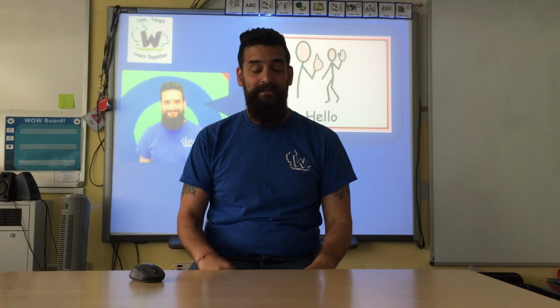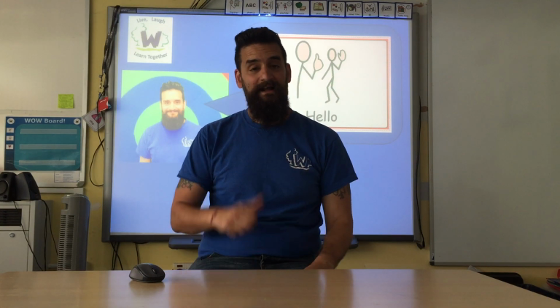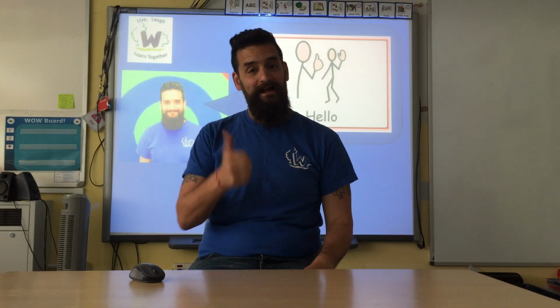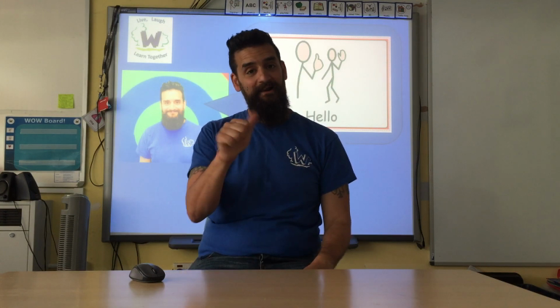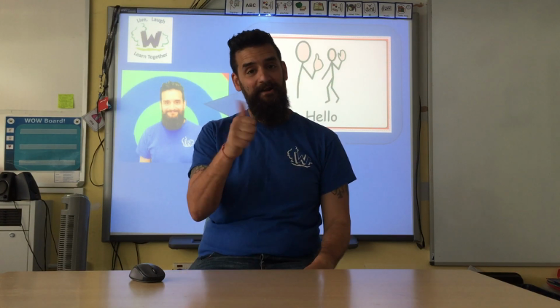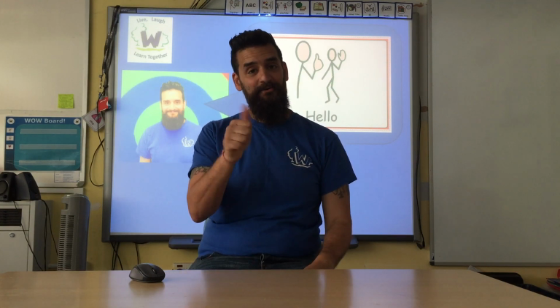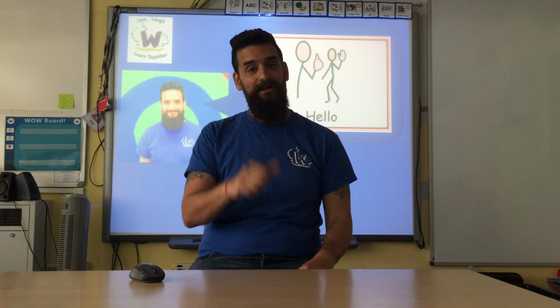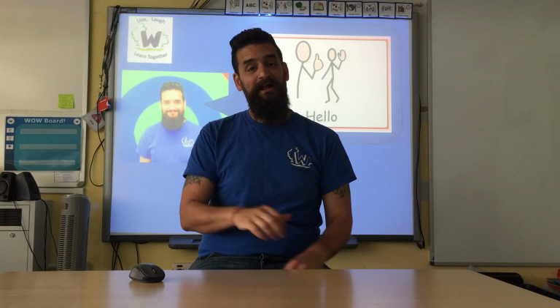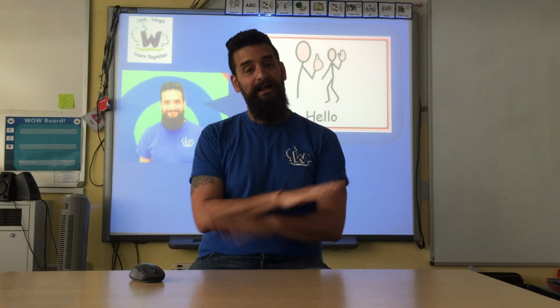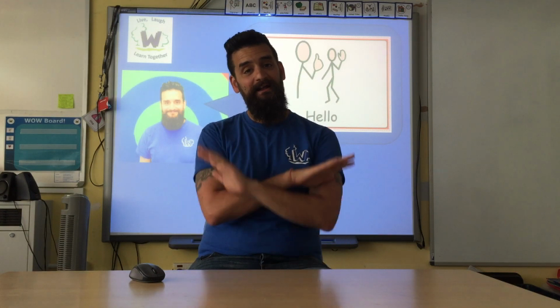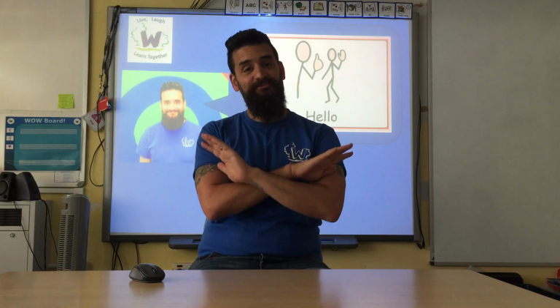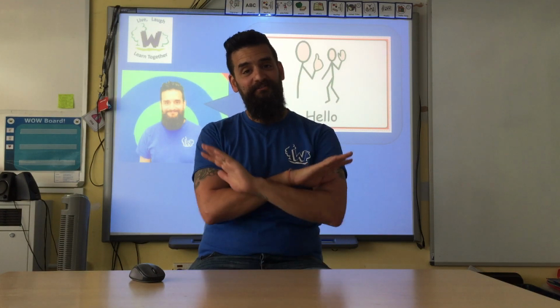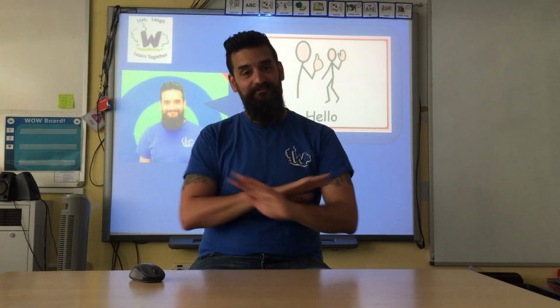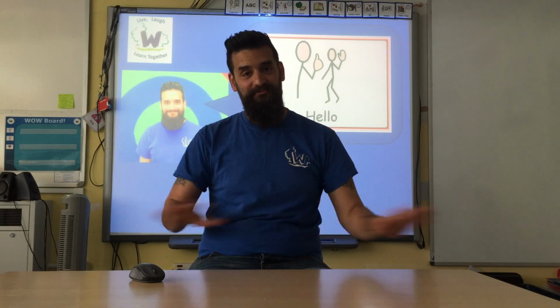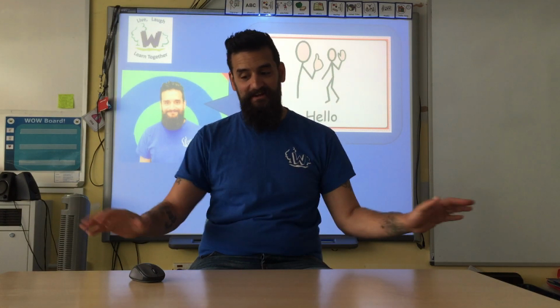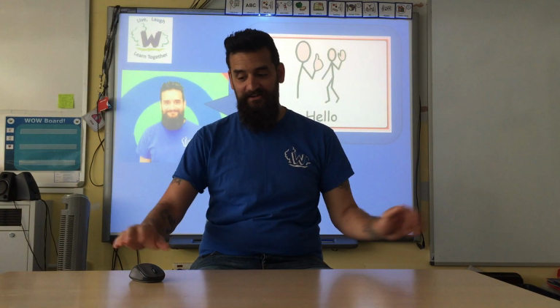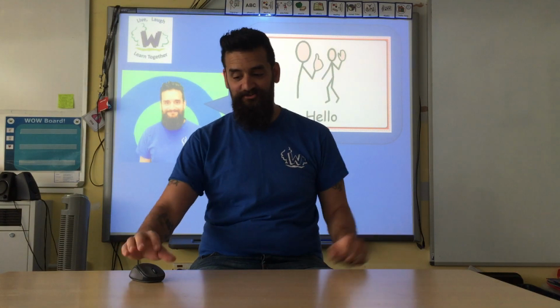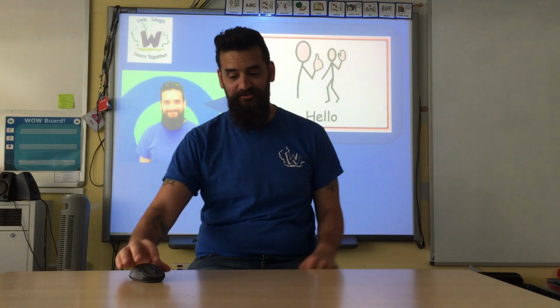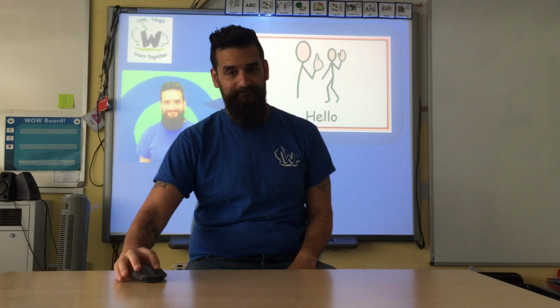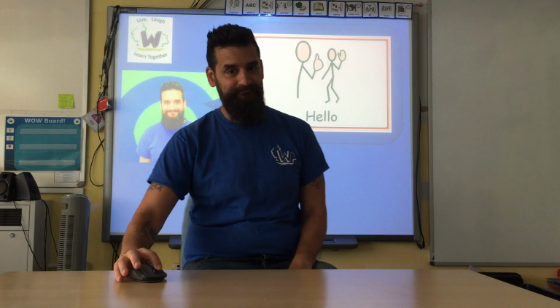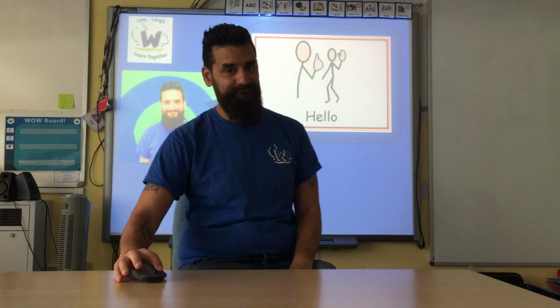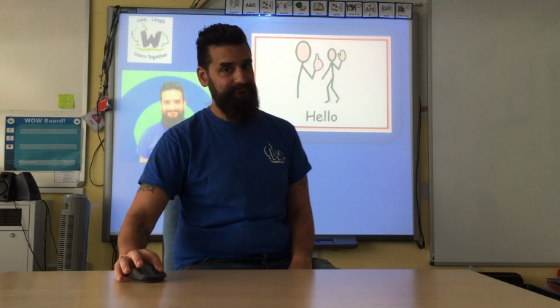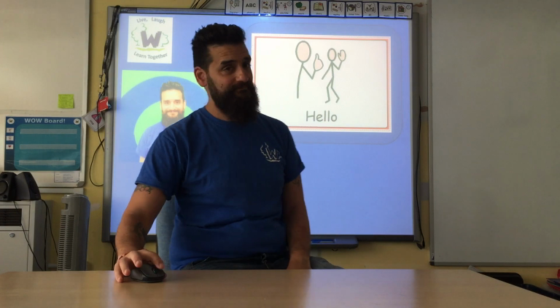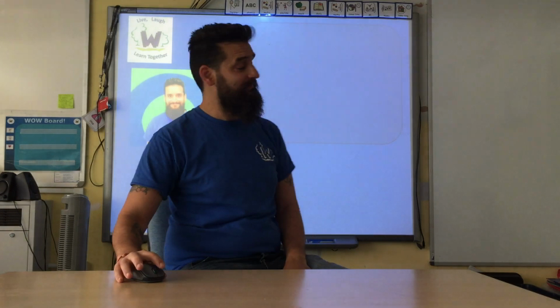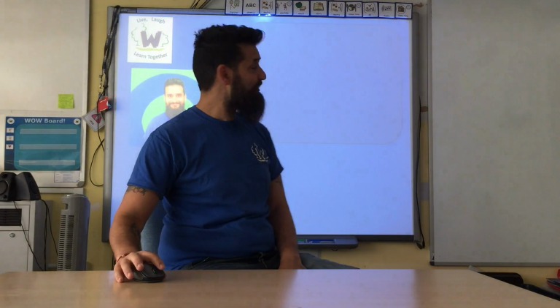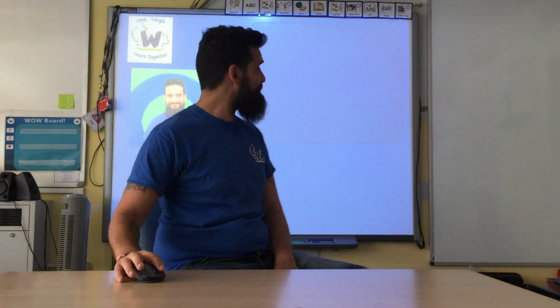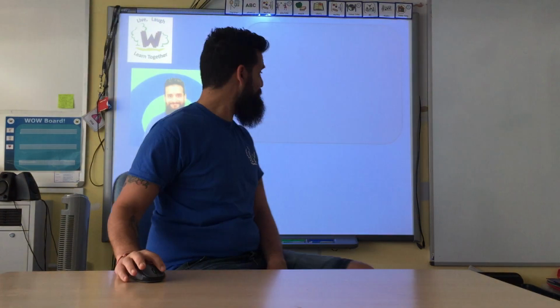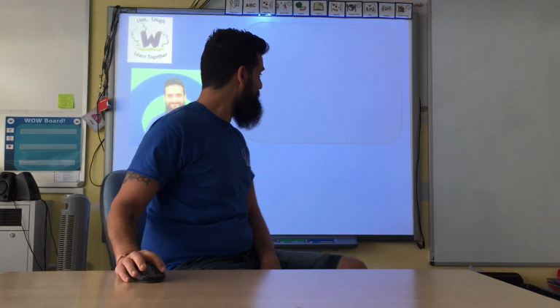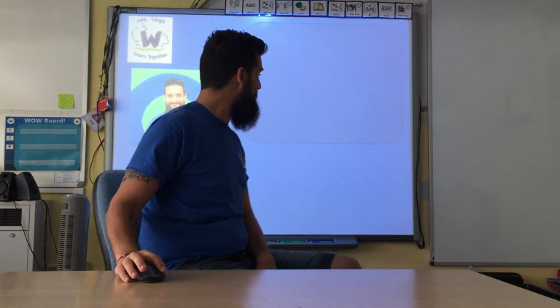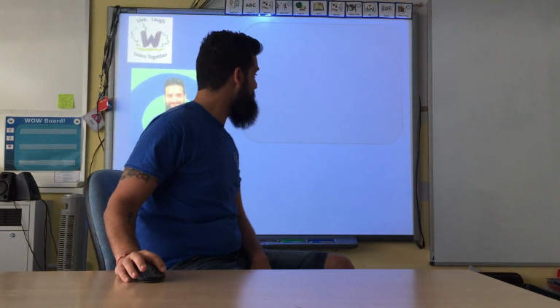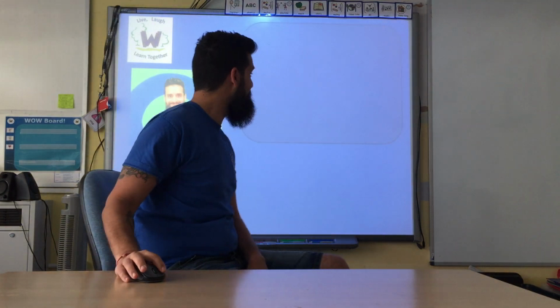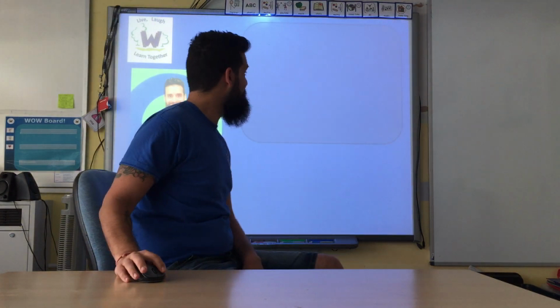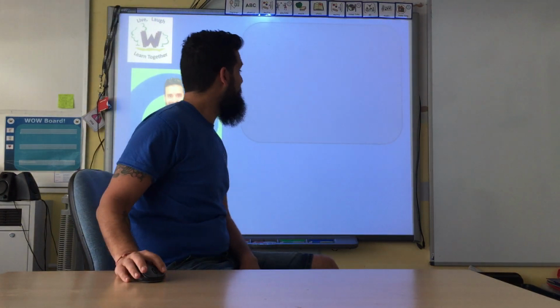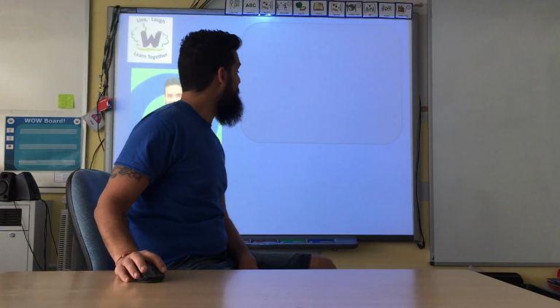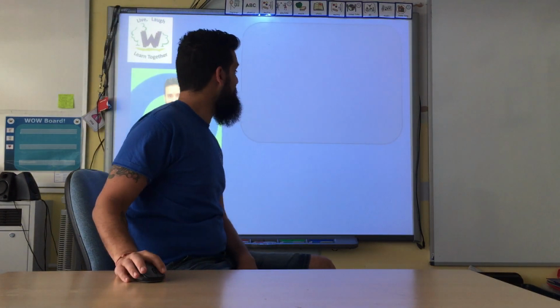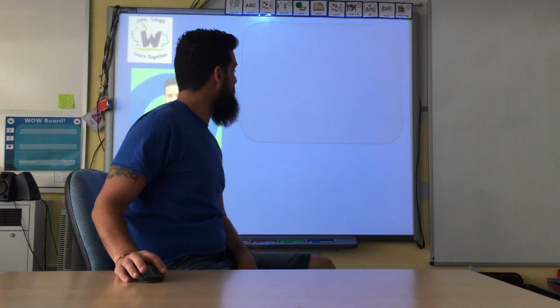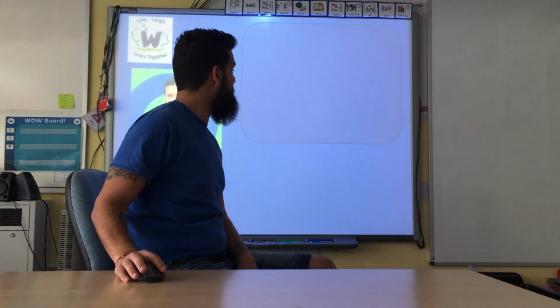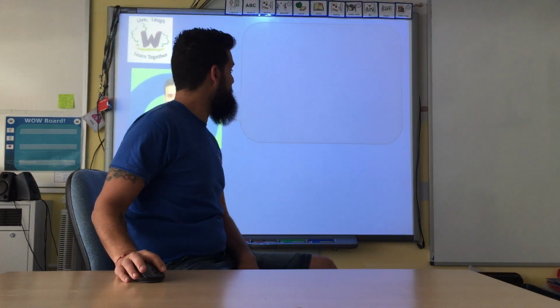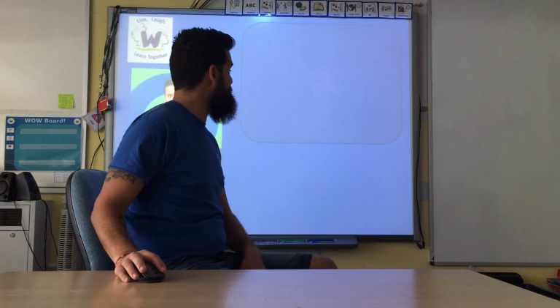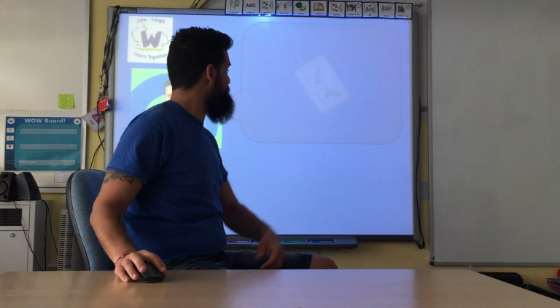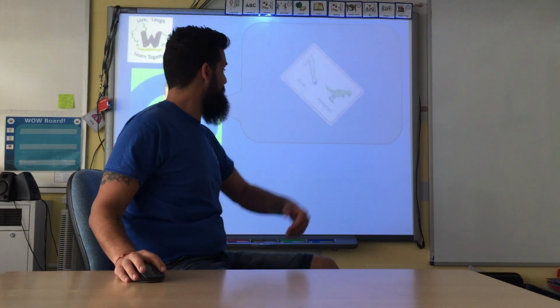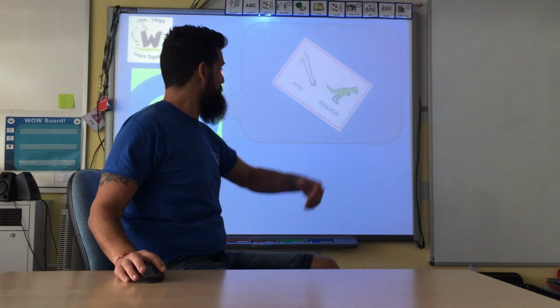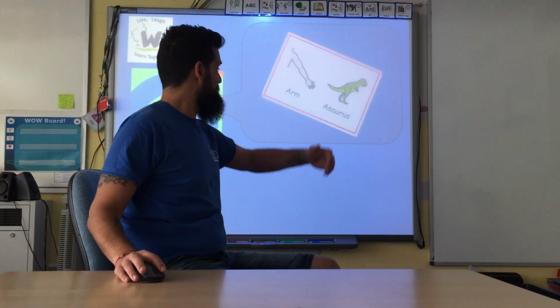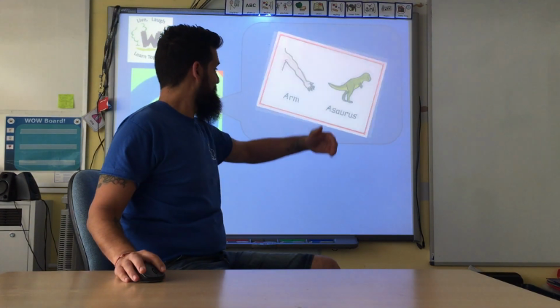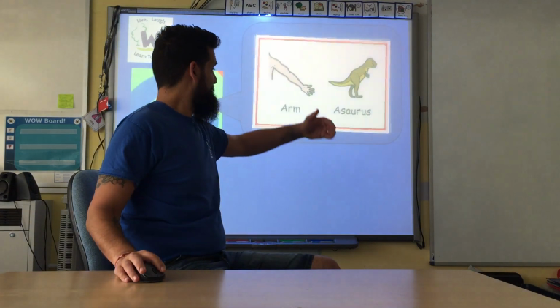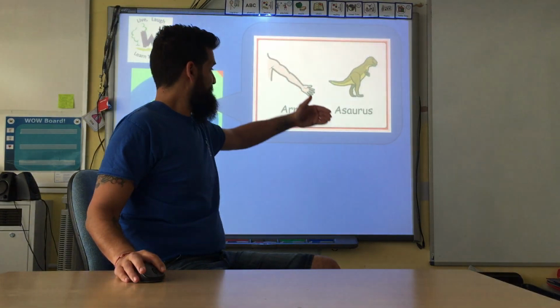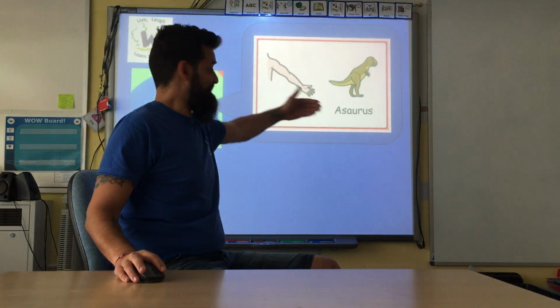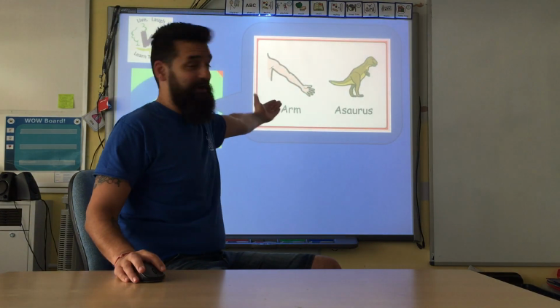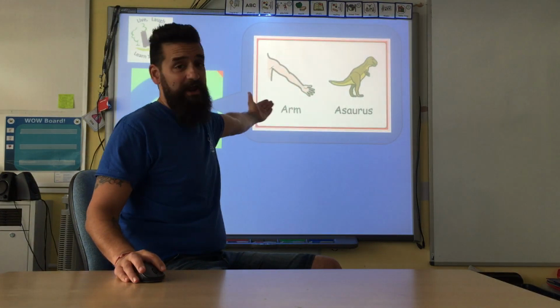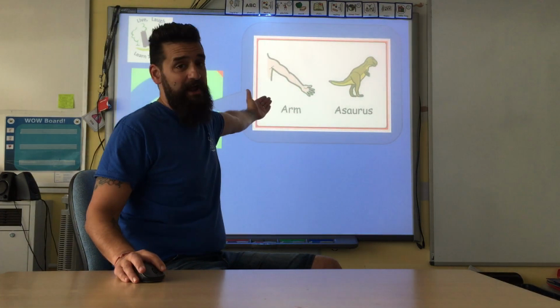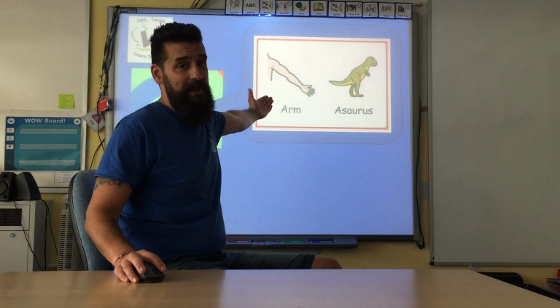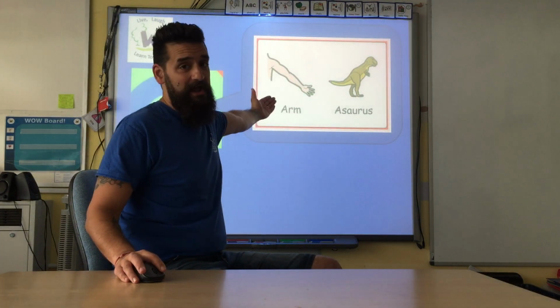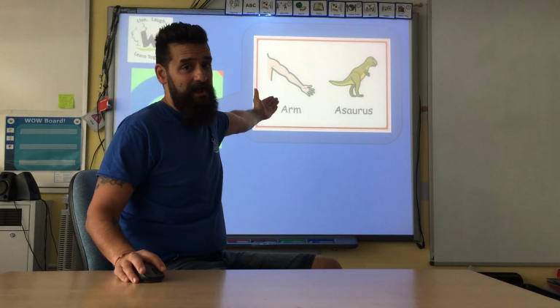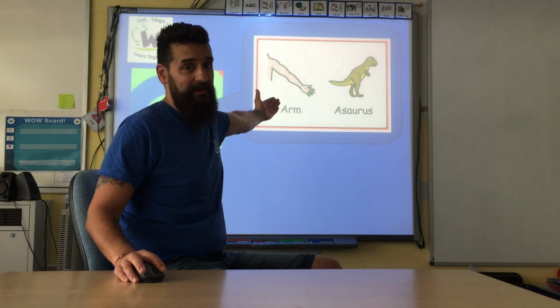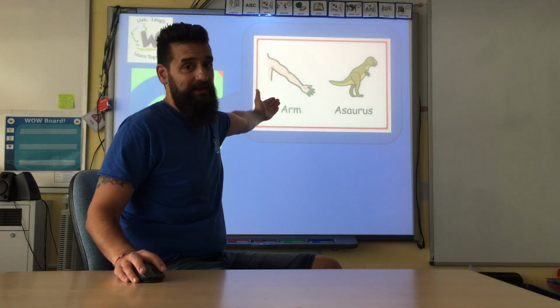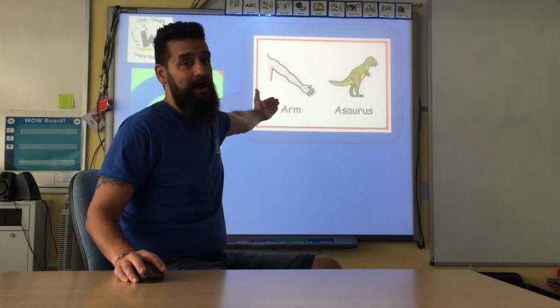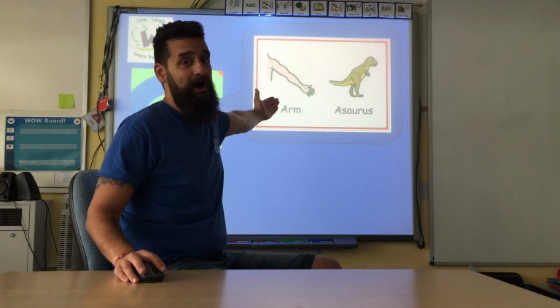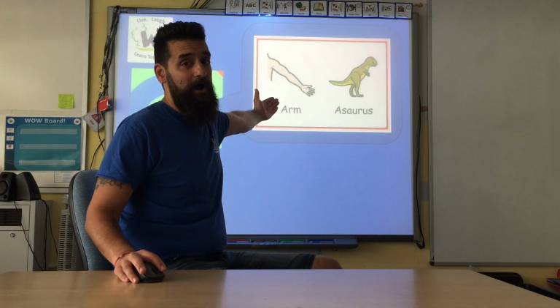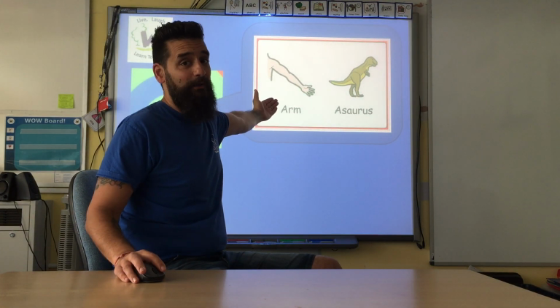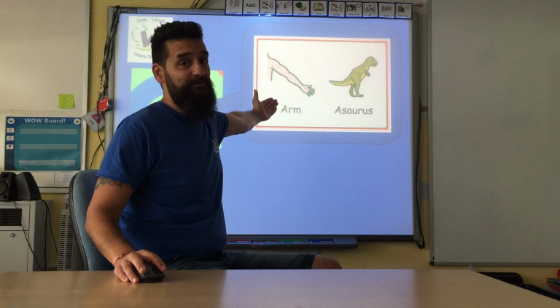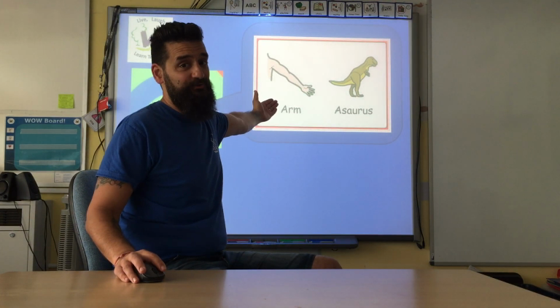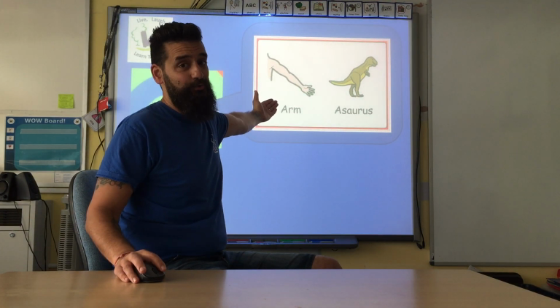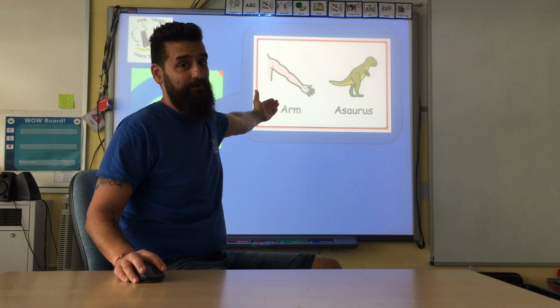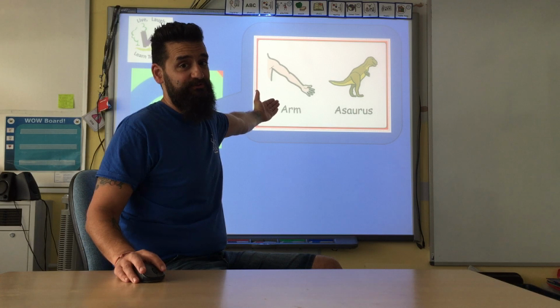Hello has finished. Today we are going to do — ta-da — Armasaurus!